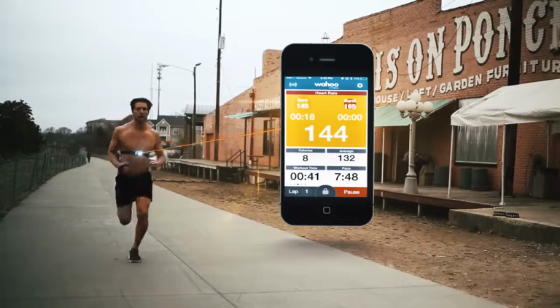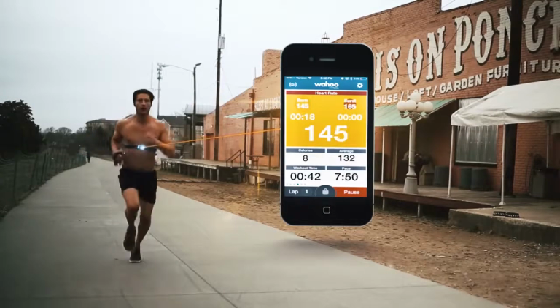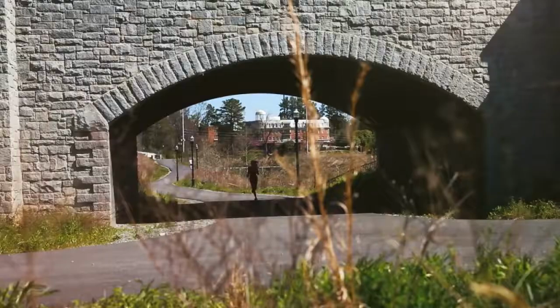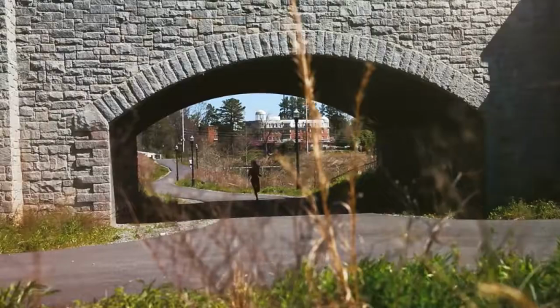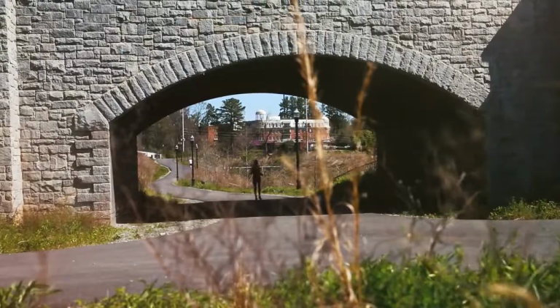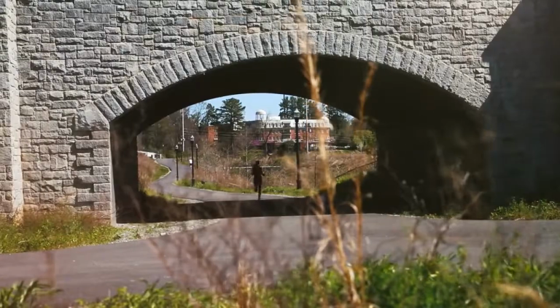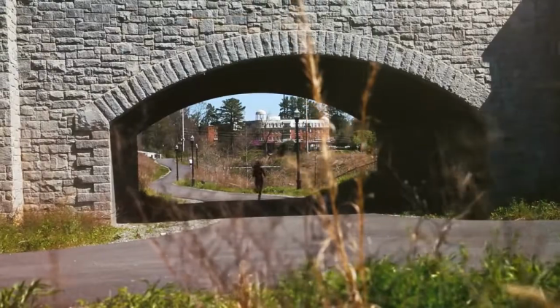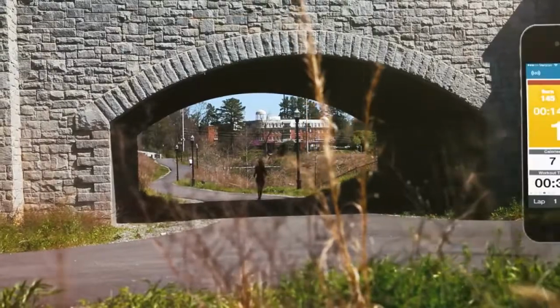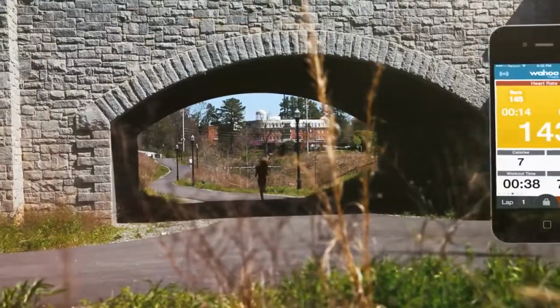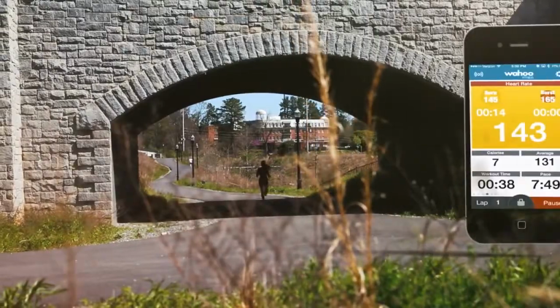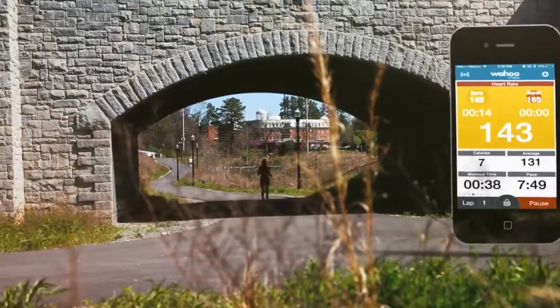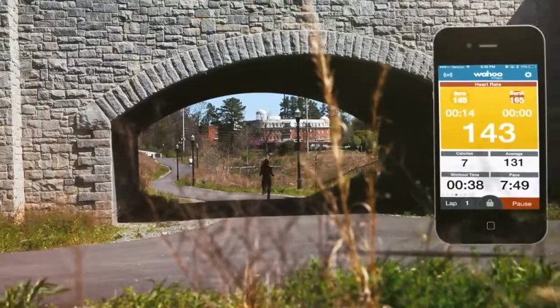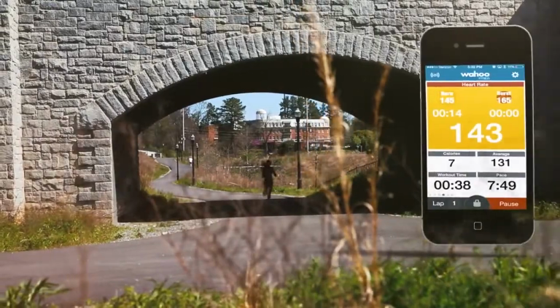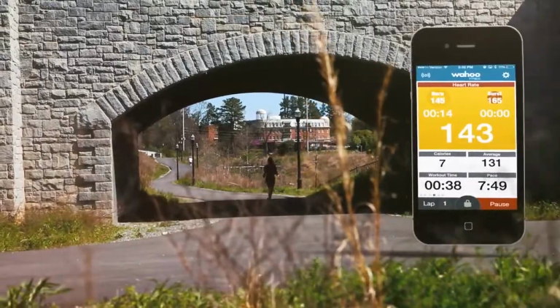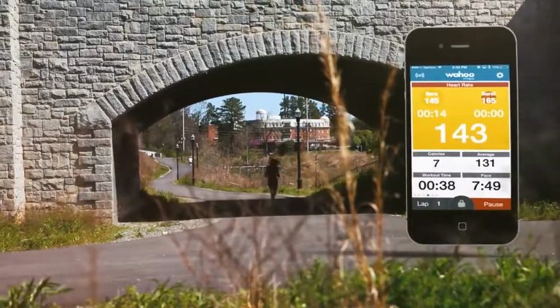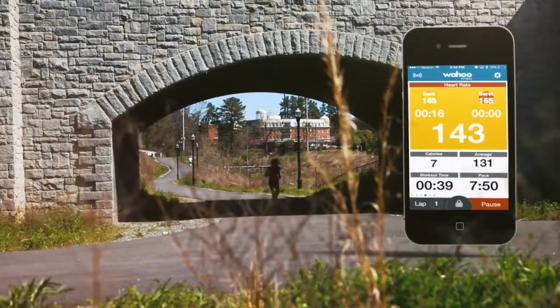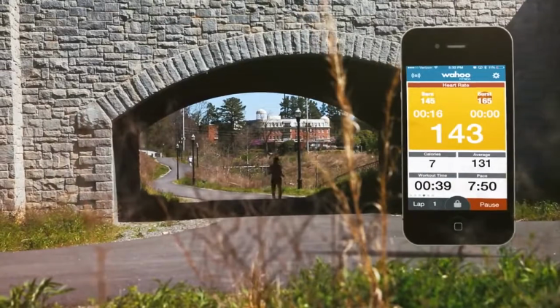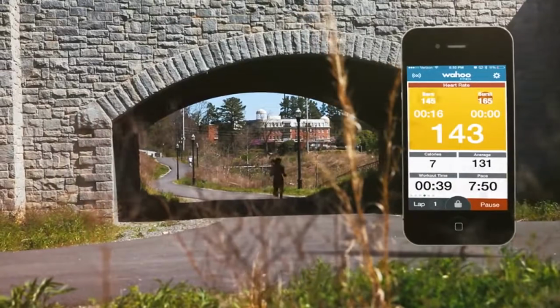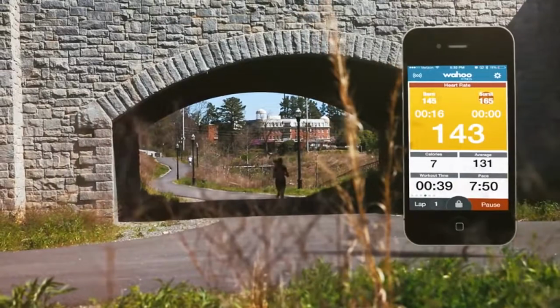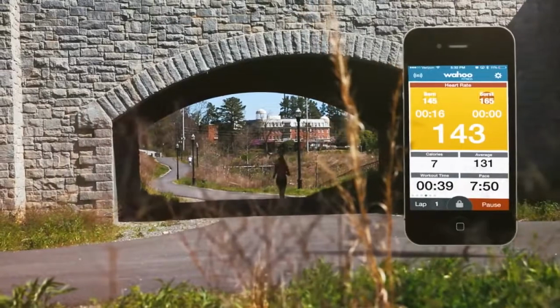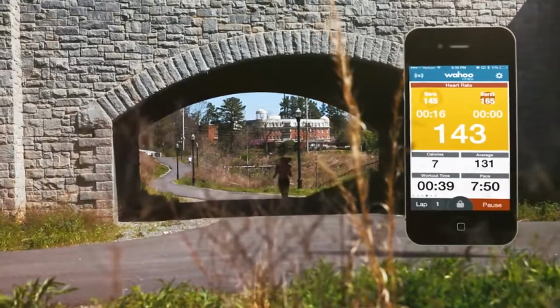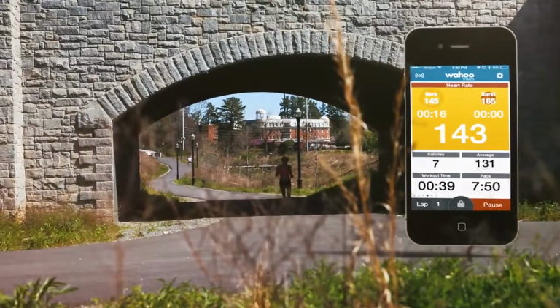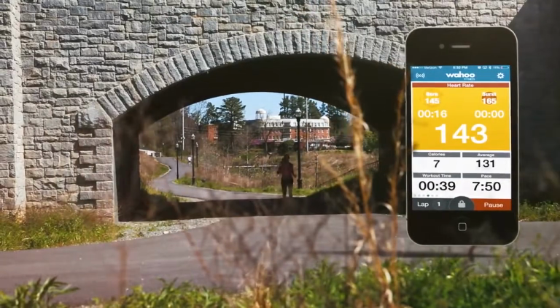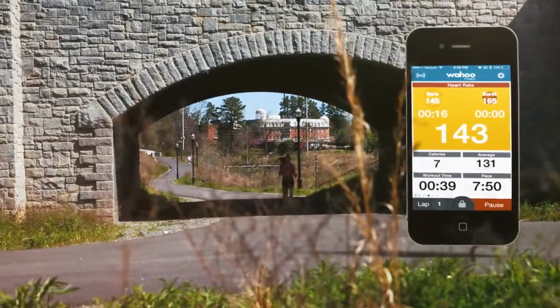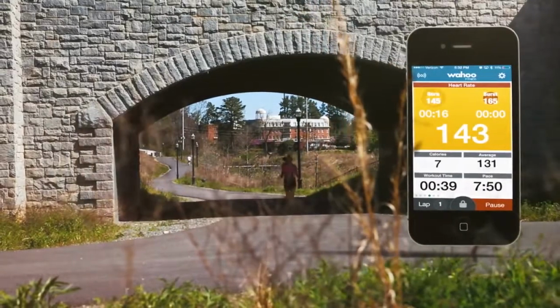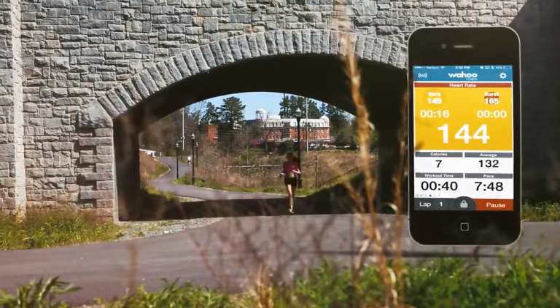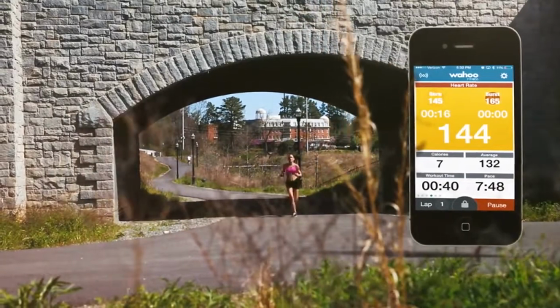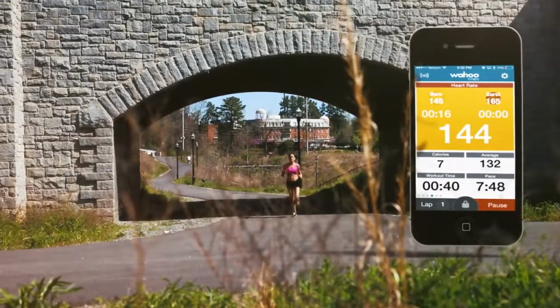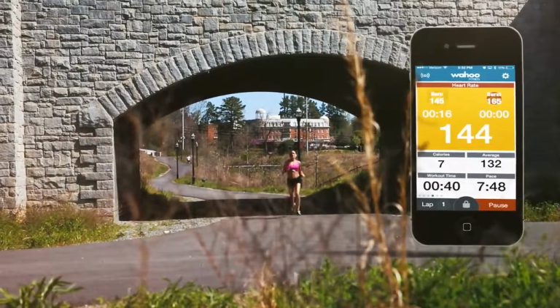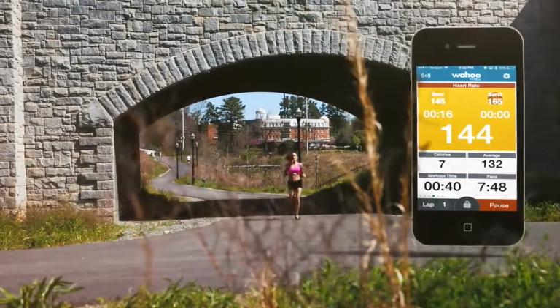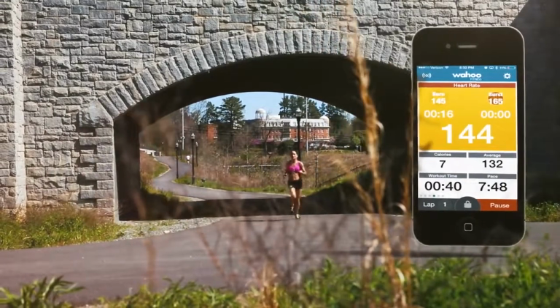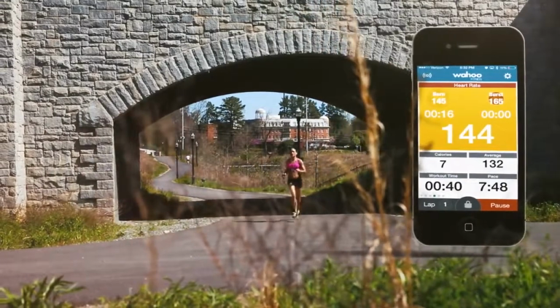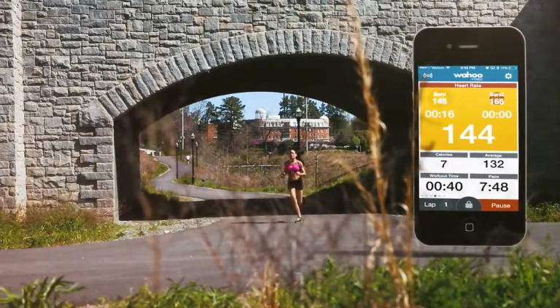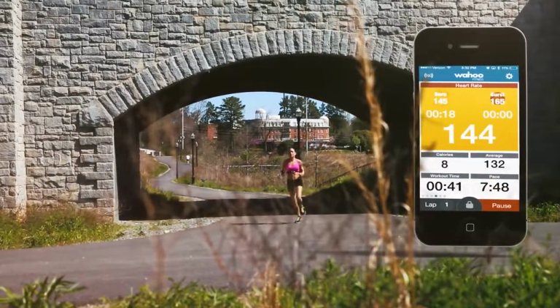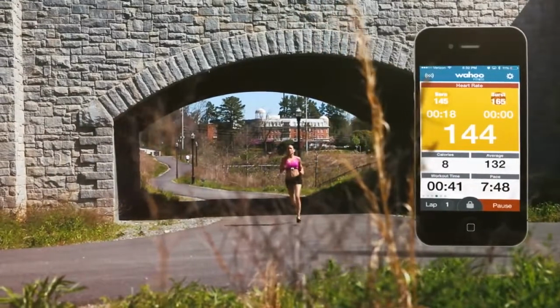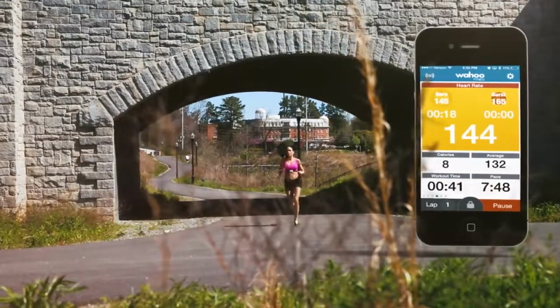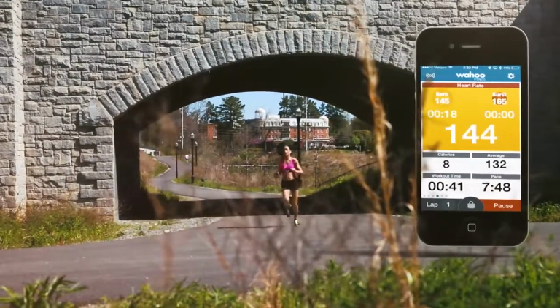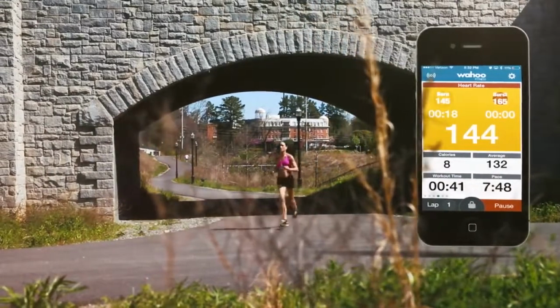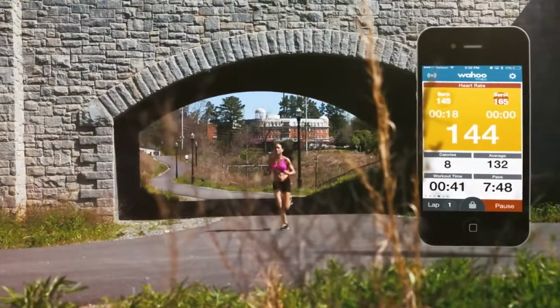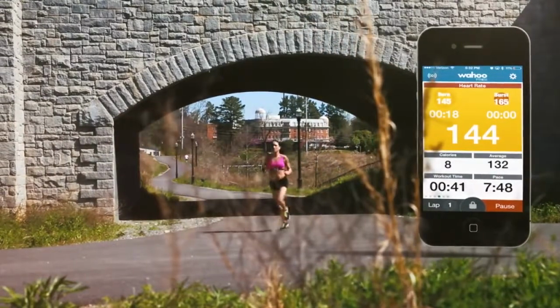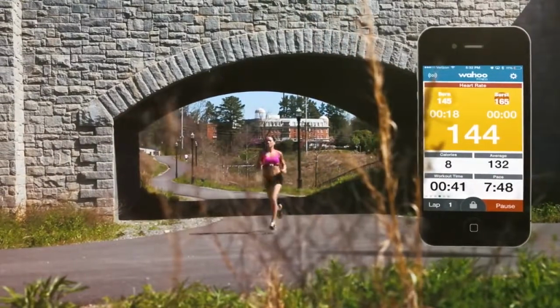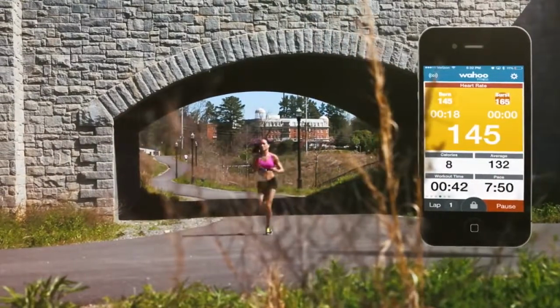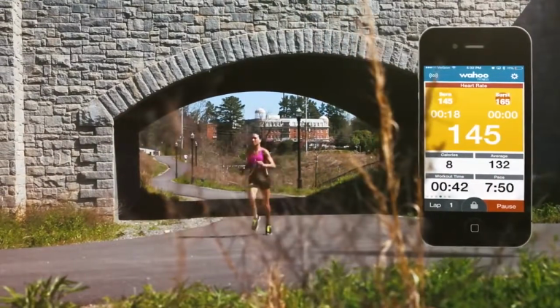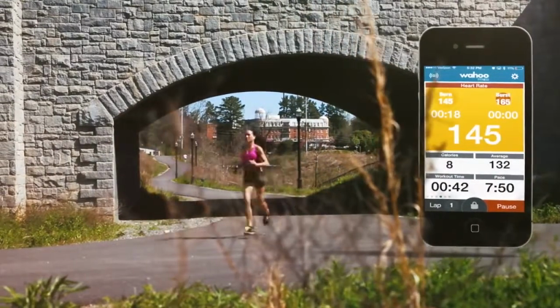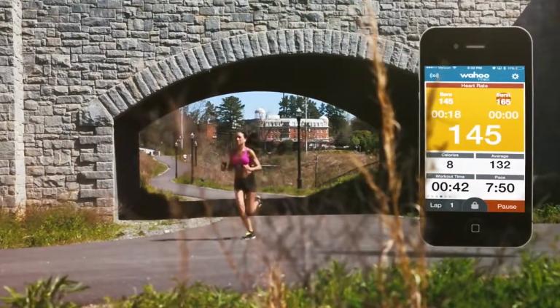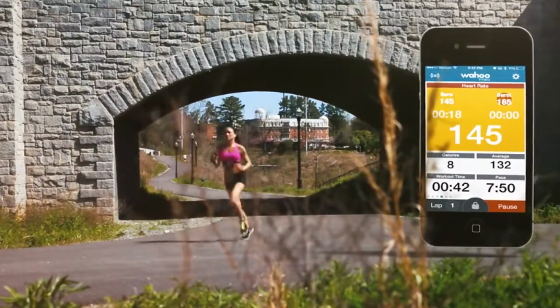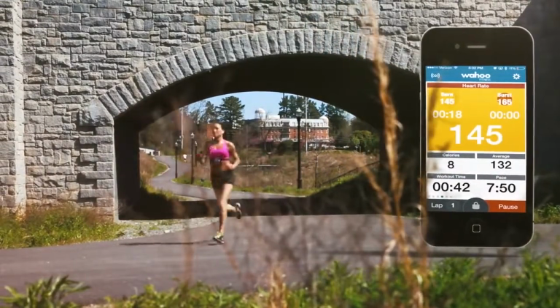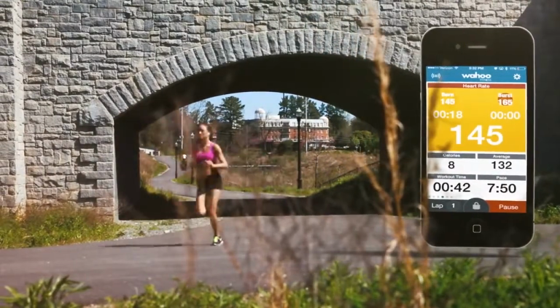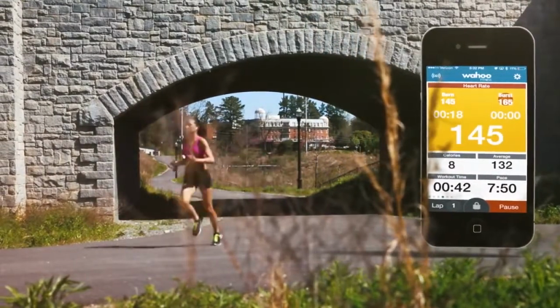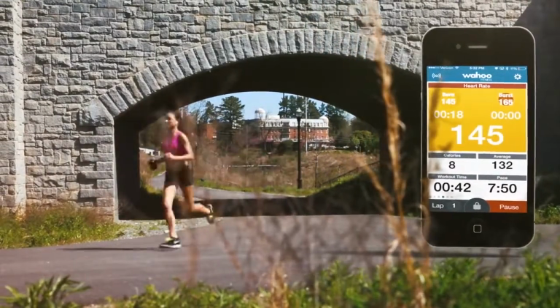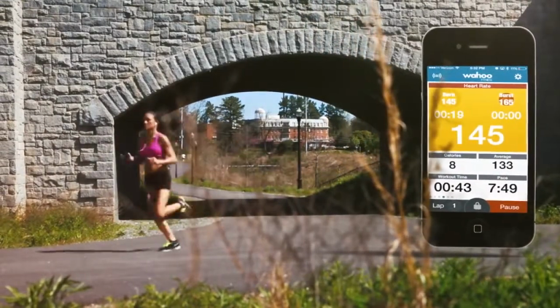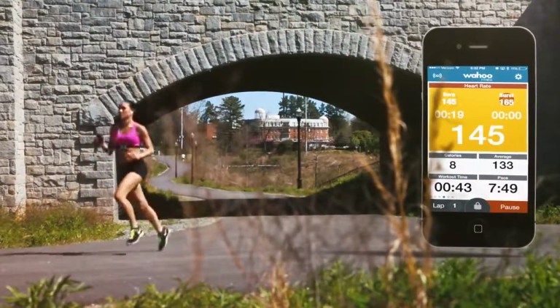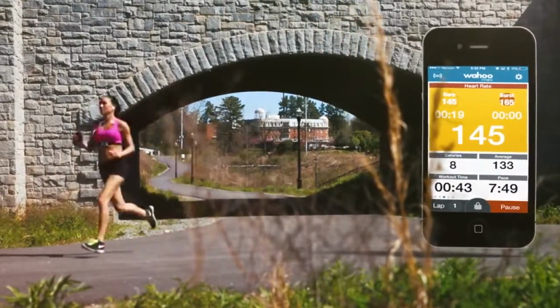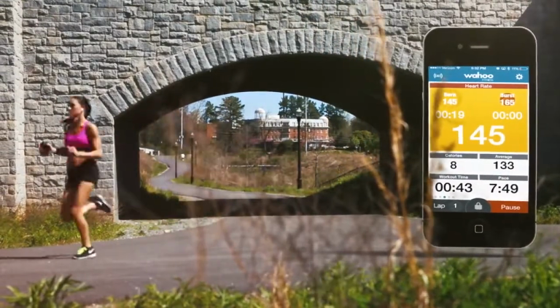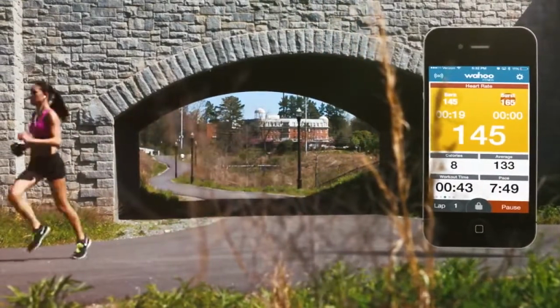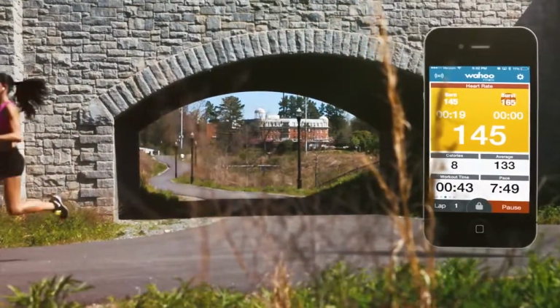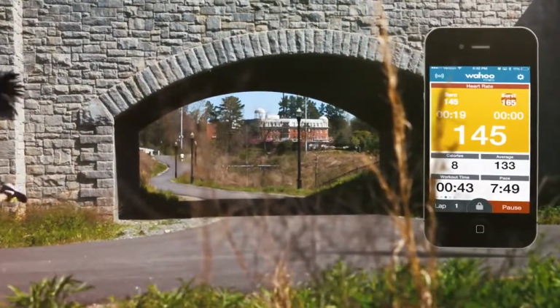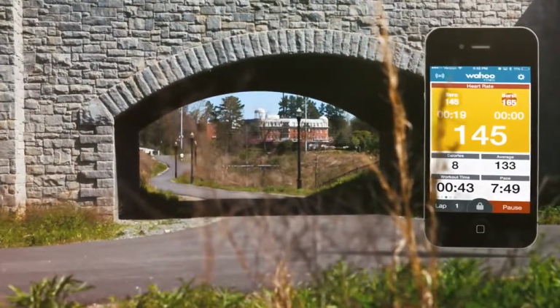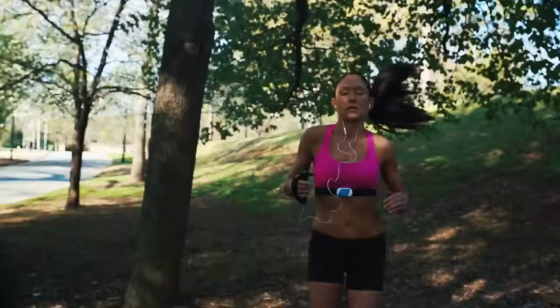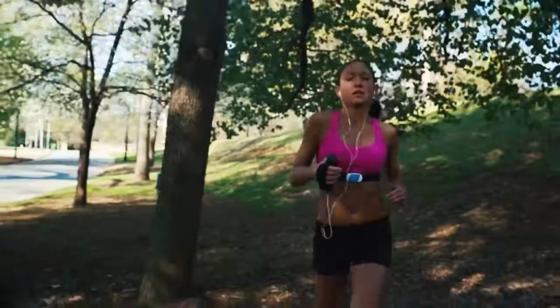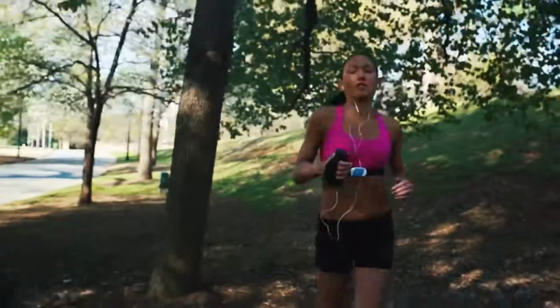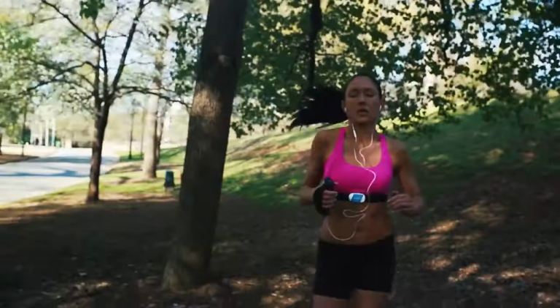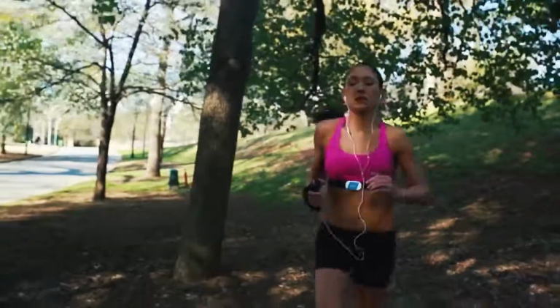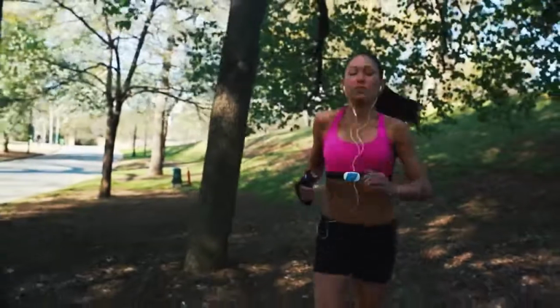The 8-week Wahoo Burn and Burst training program is designed to burn fat or improve performance by using heart rate to make the workout more effective.